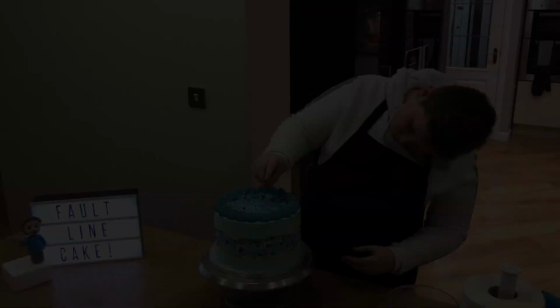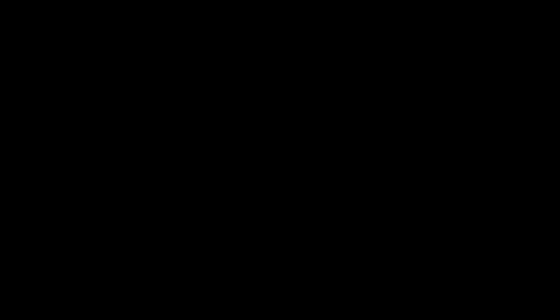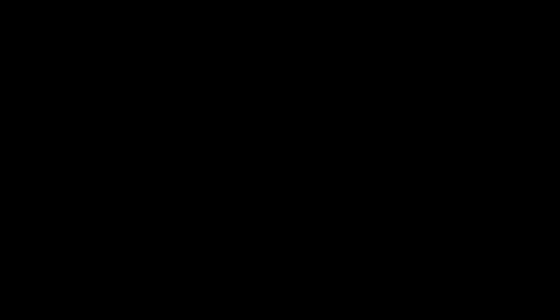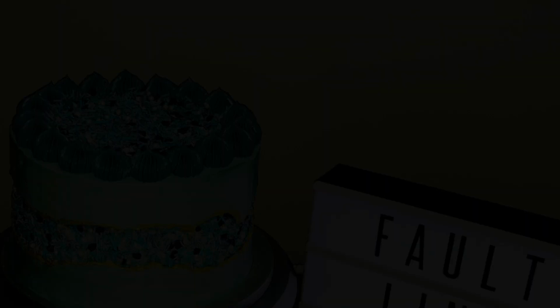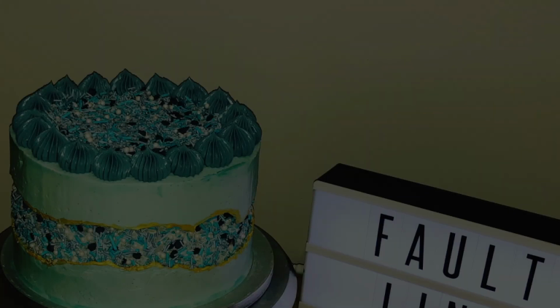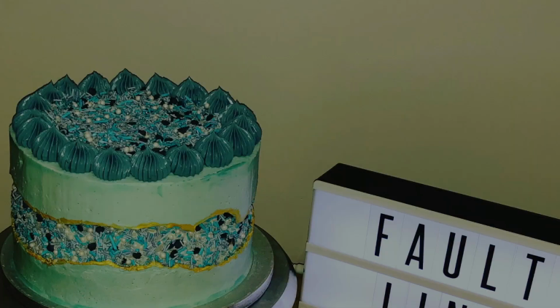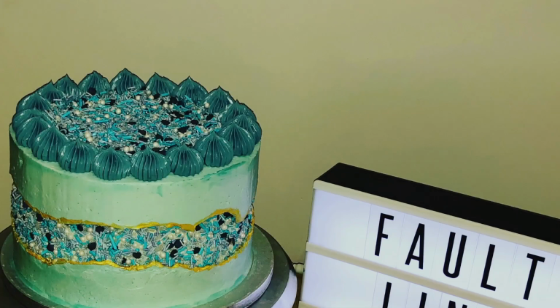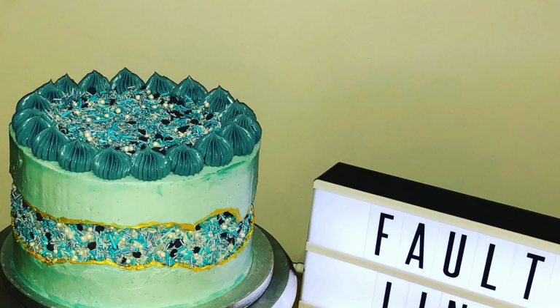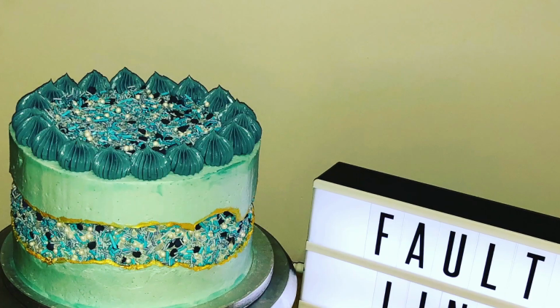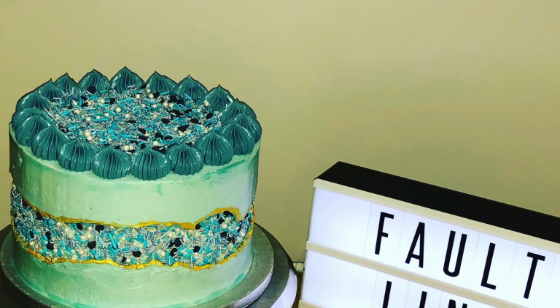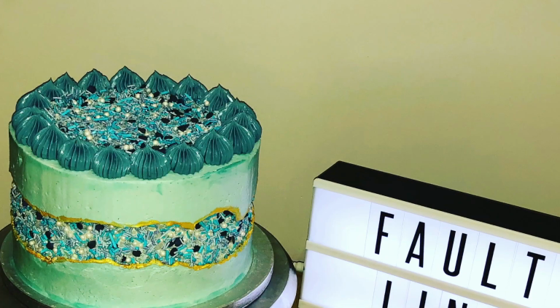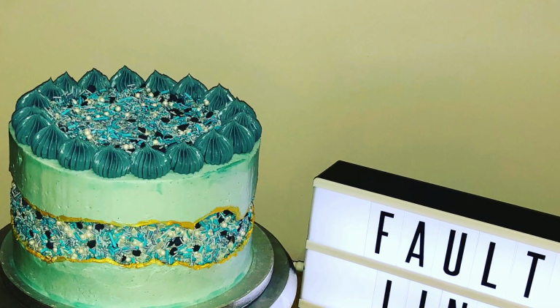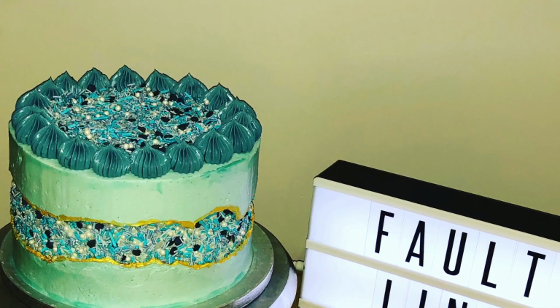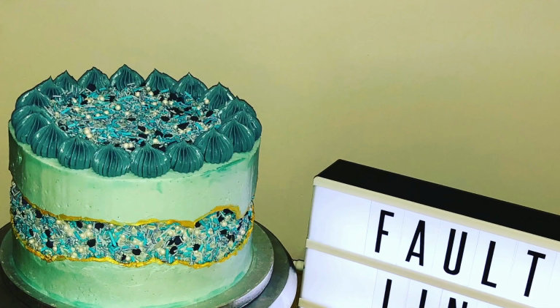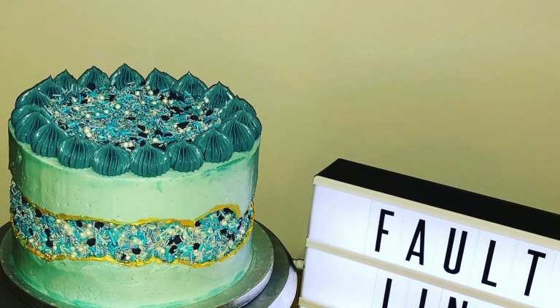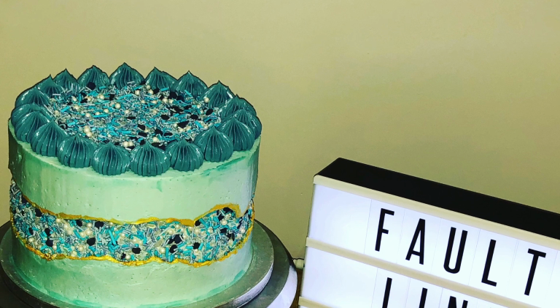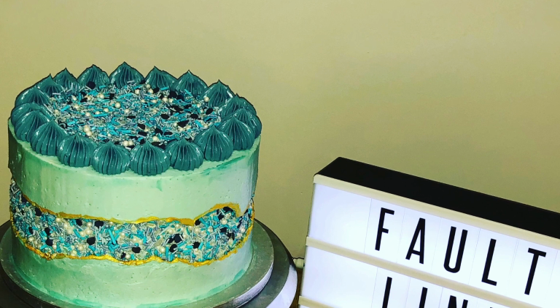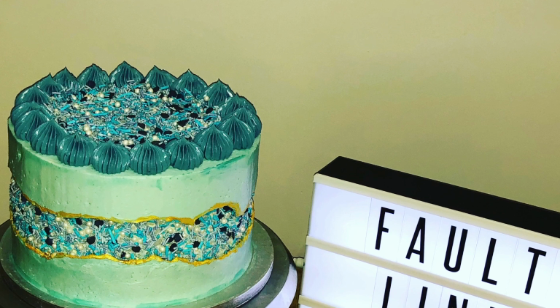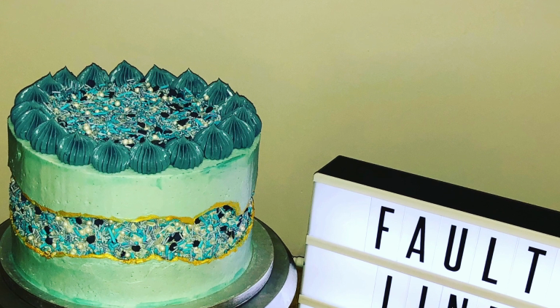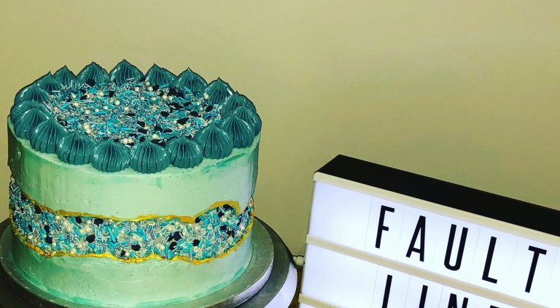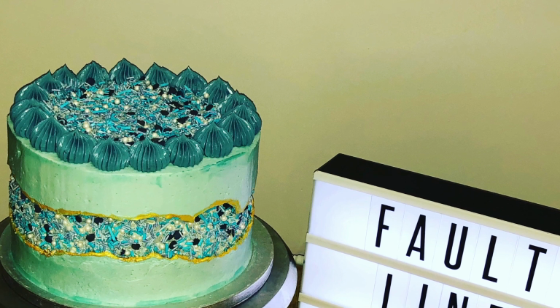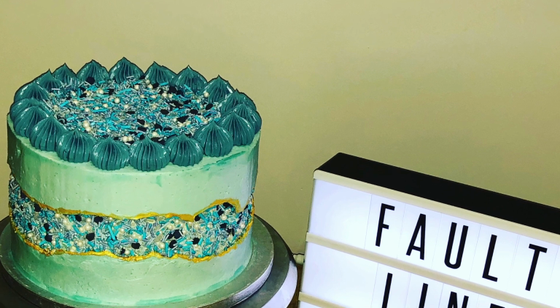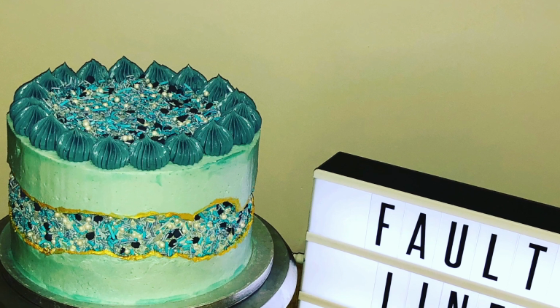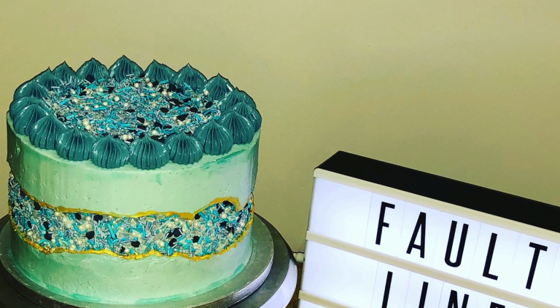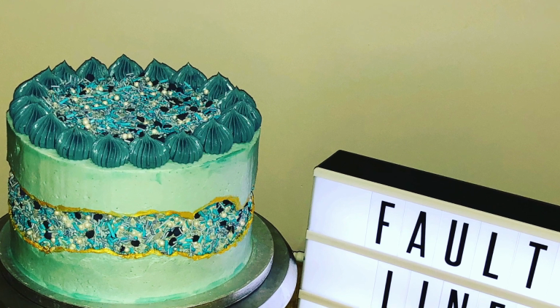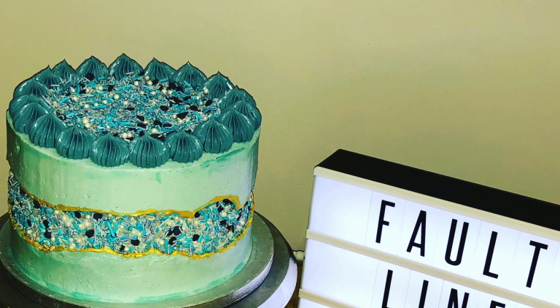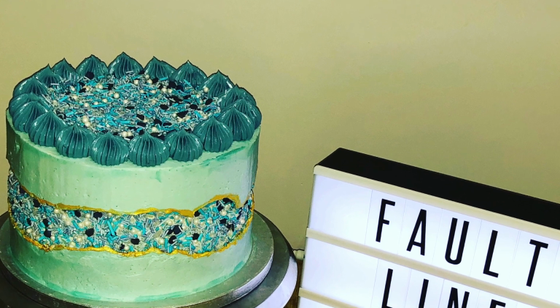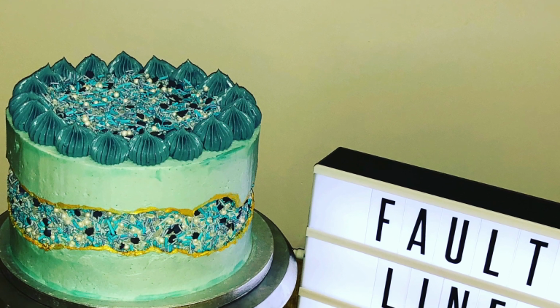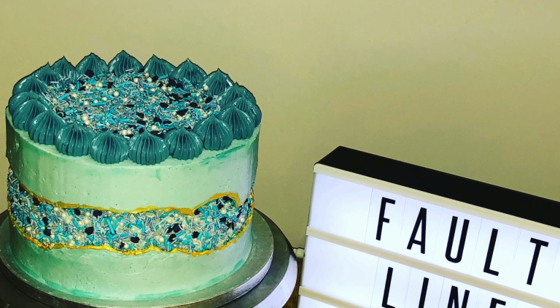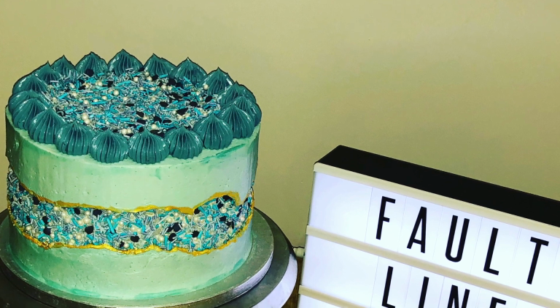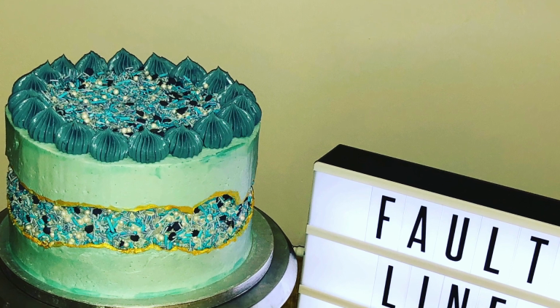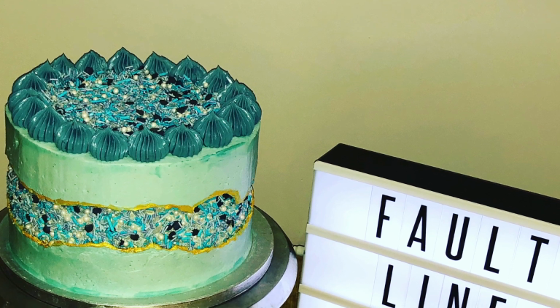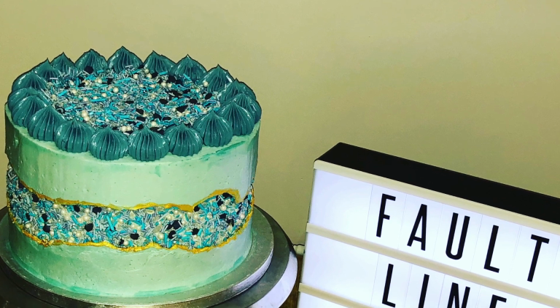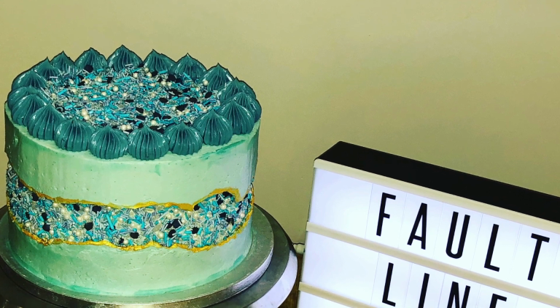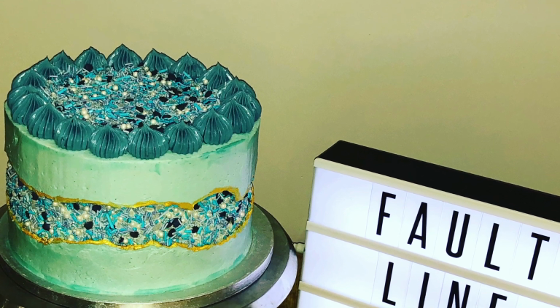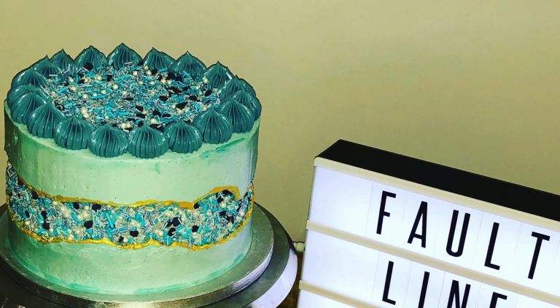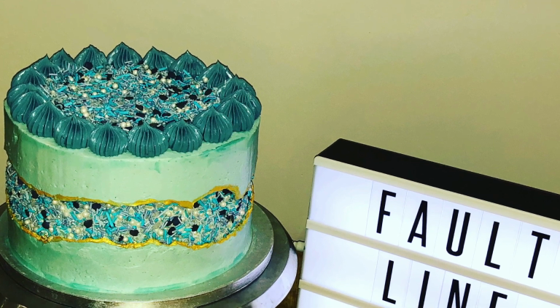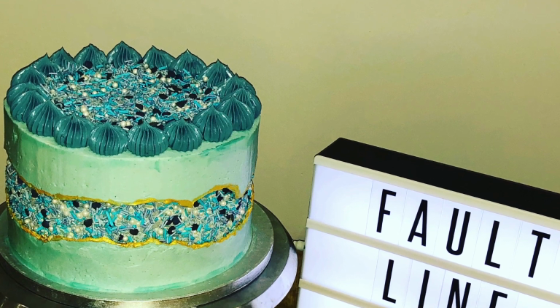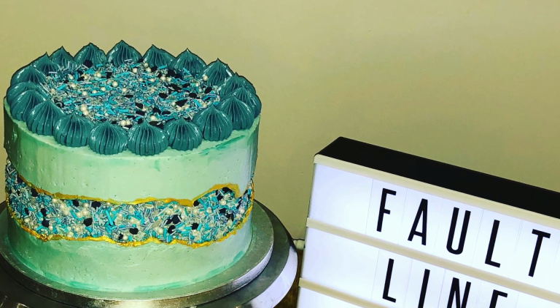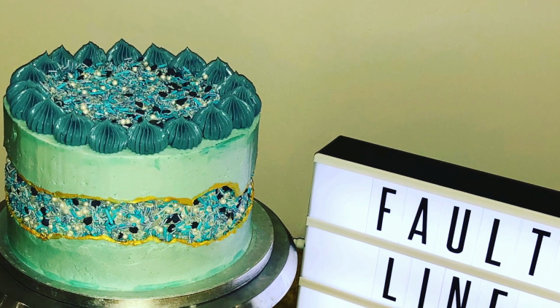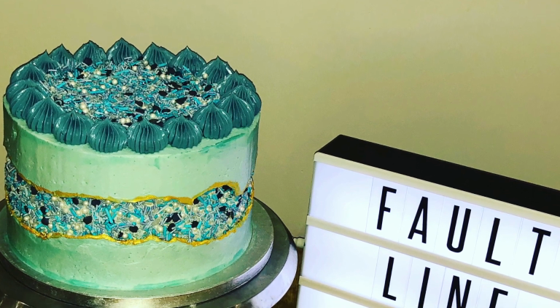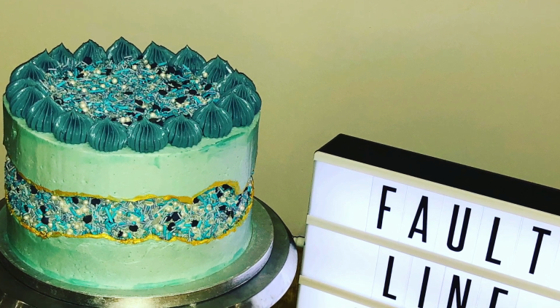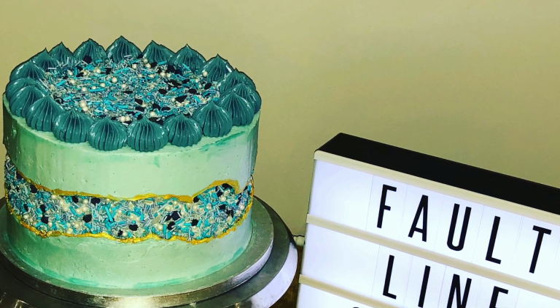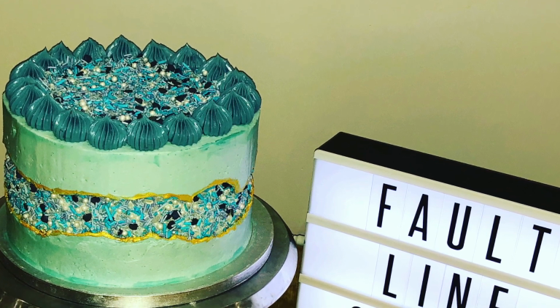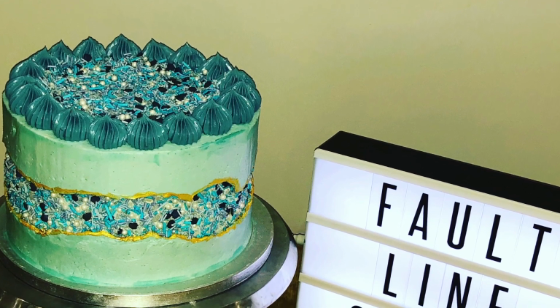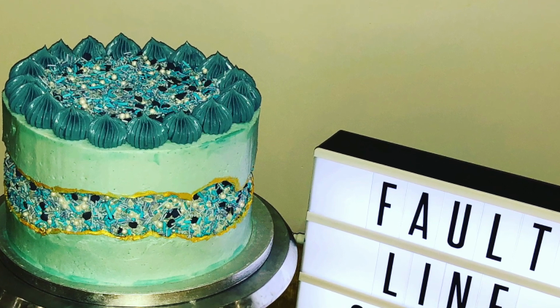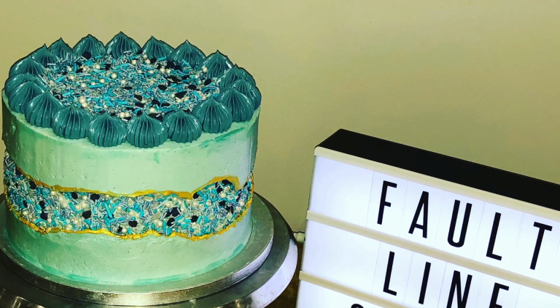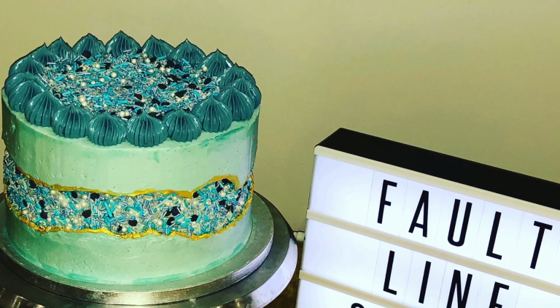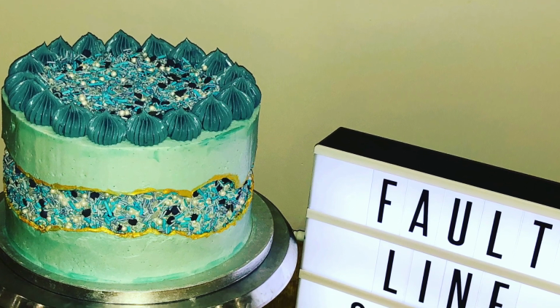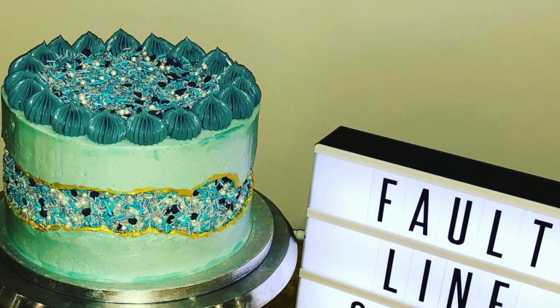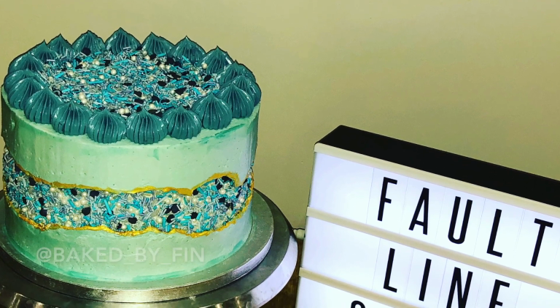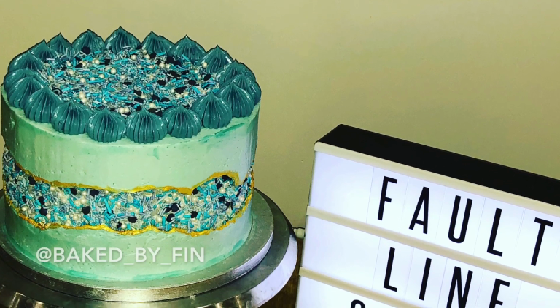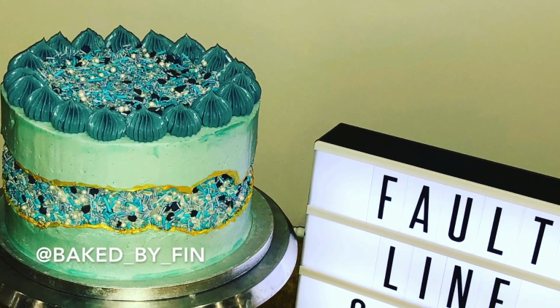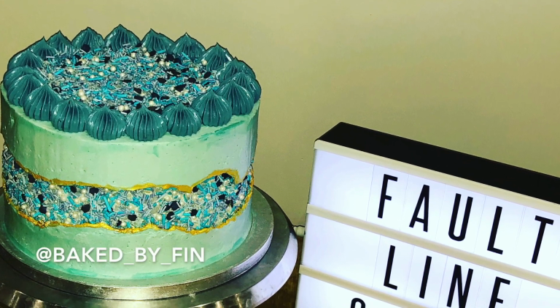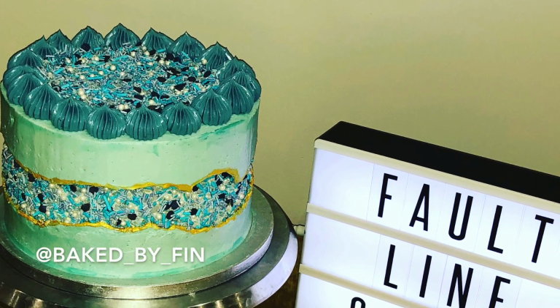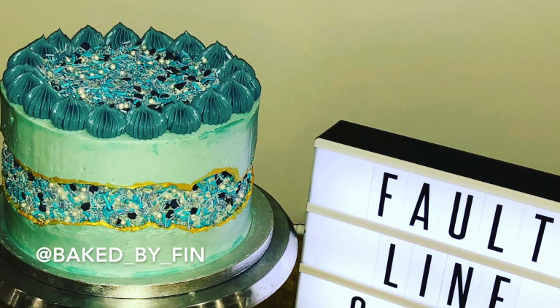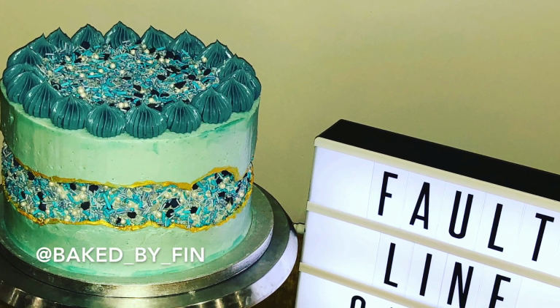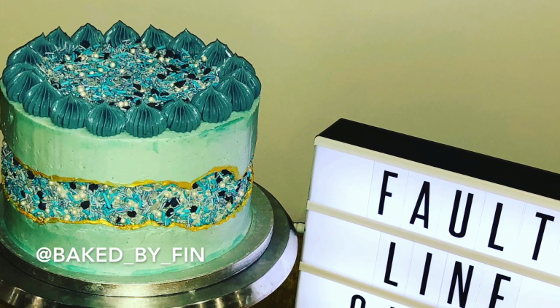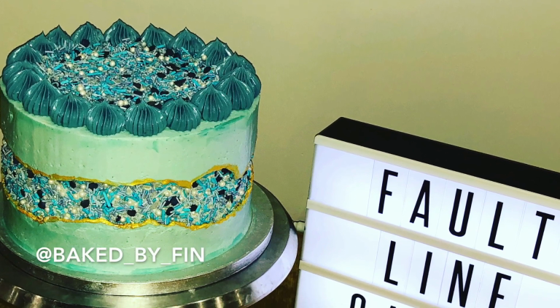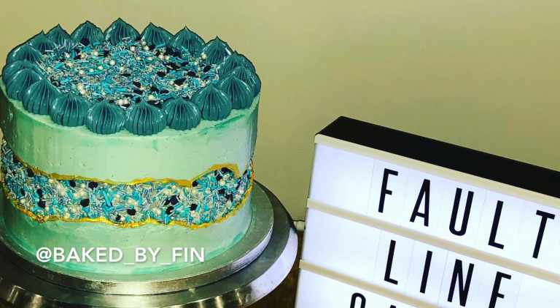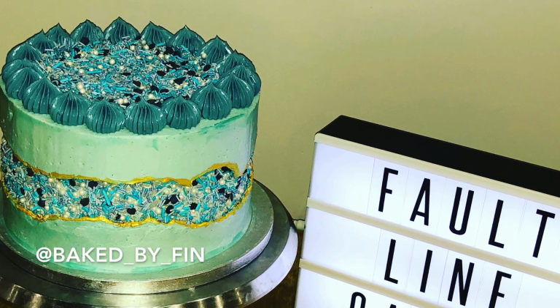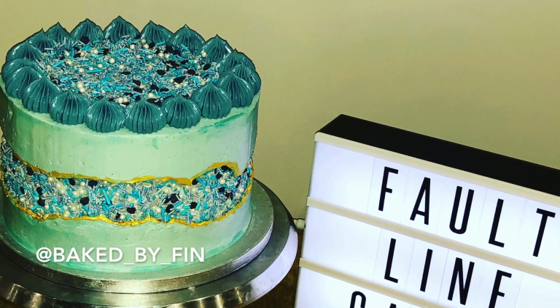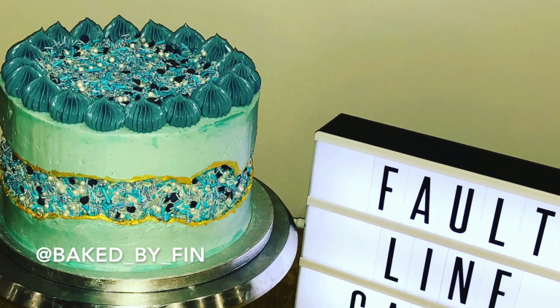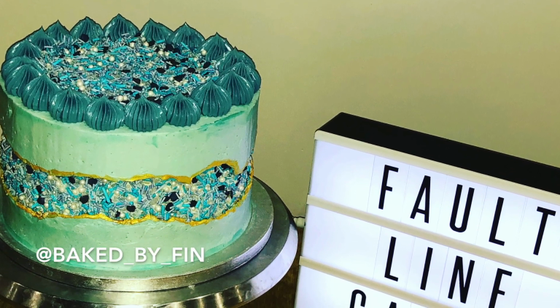Here is my fault line cake. I hope you enjoyed and have a go at home. If you do, tag me on Instagram at bakedbyfin.